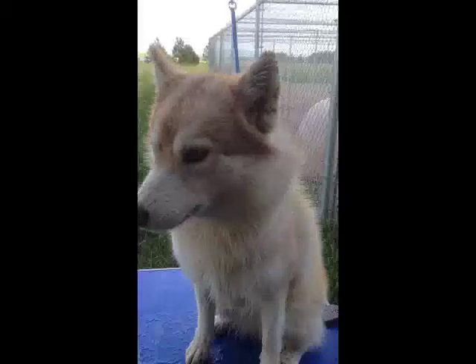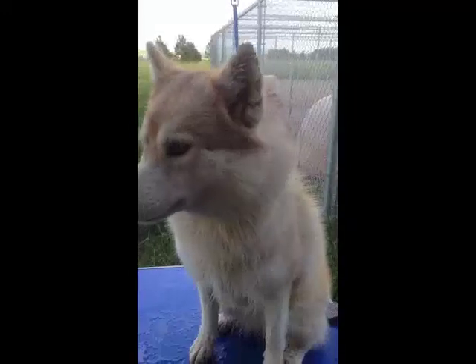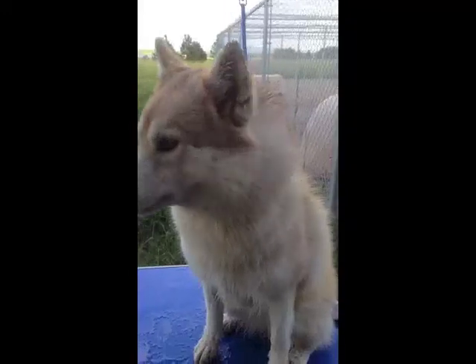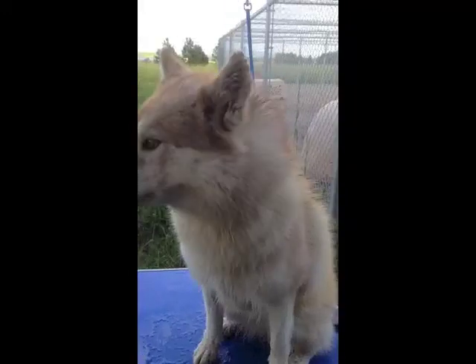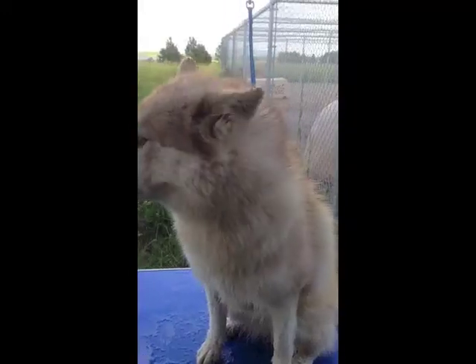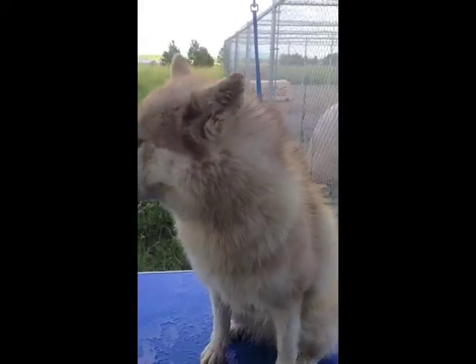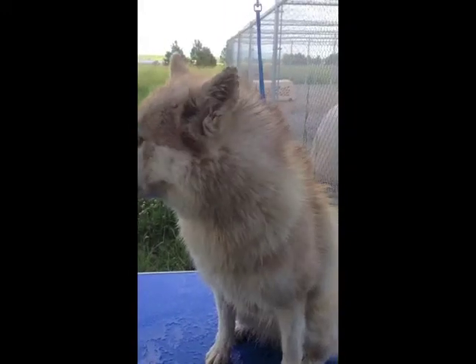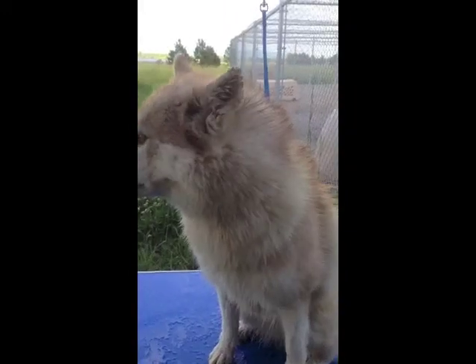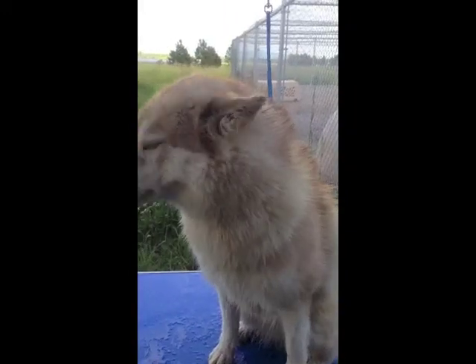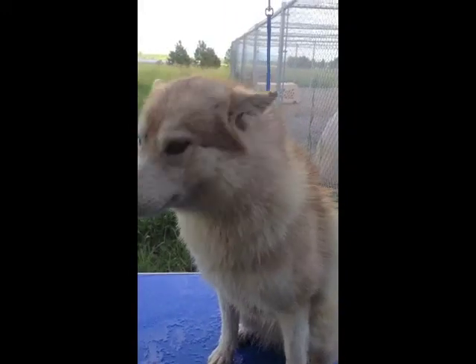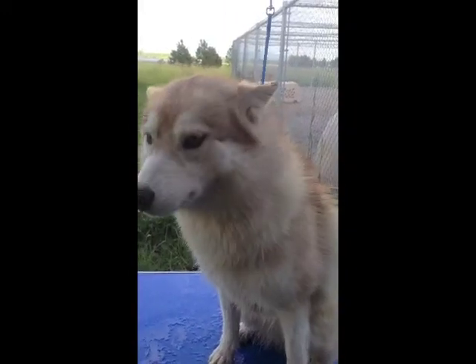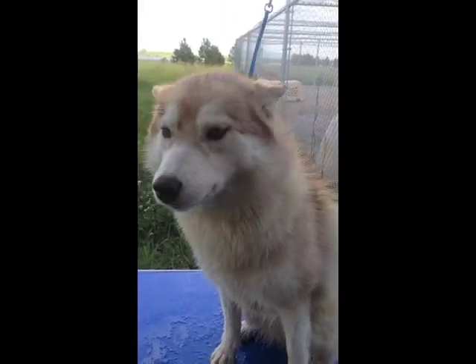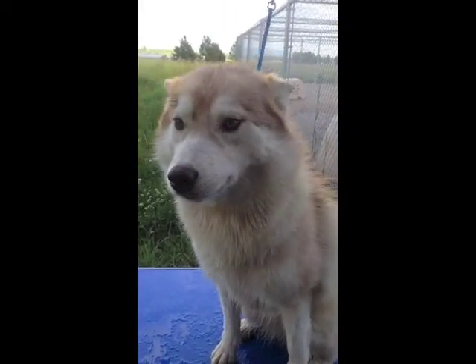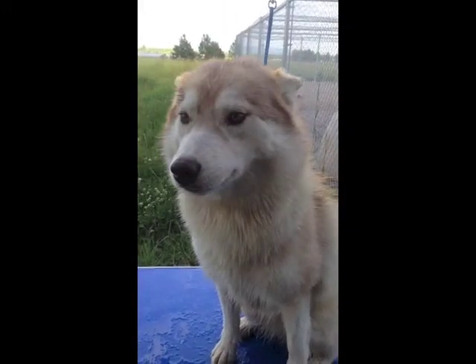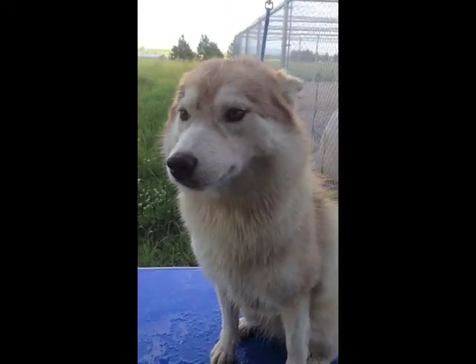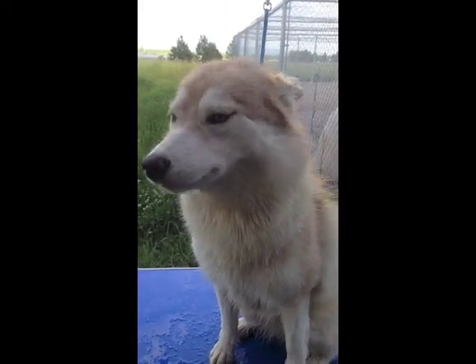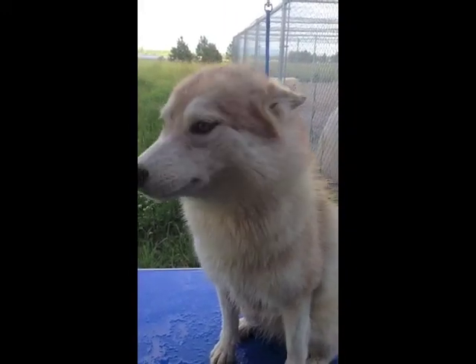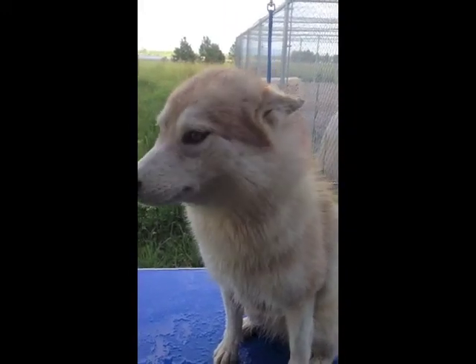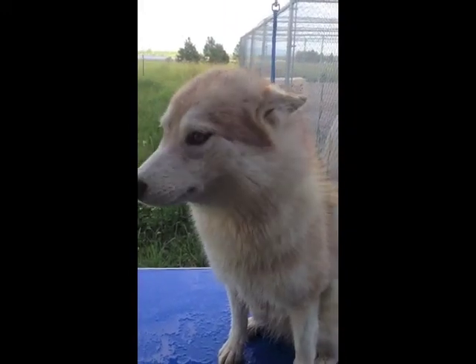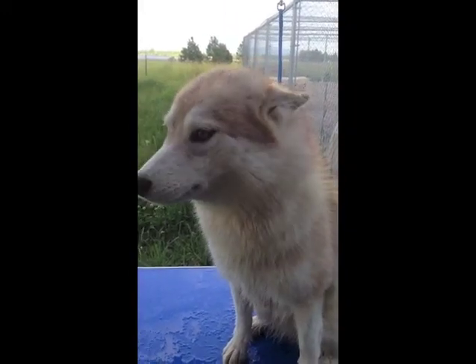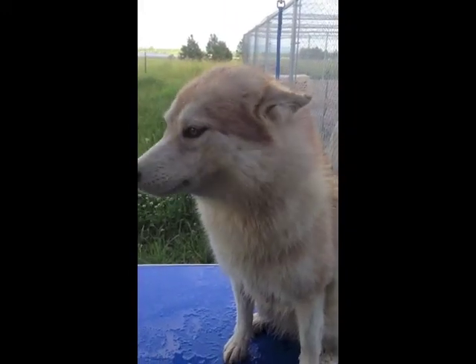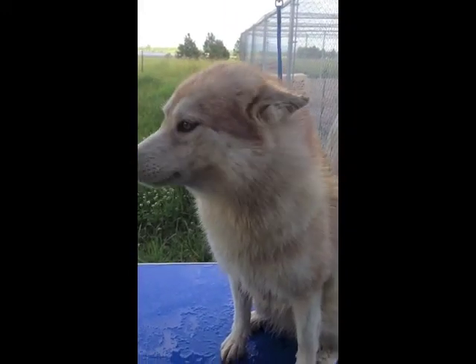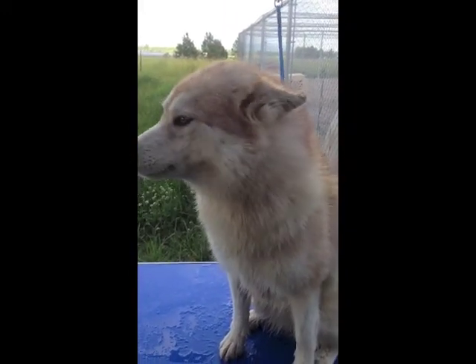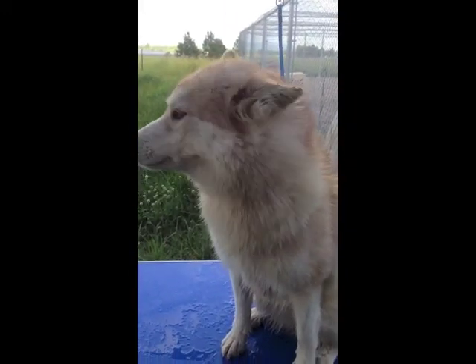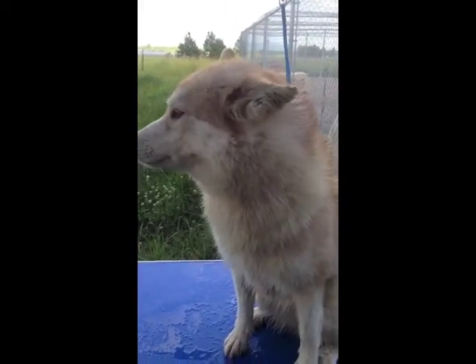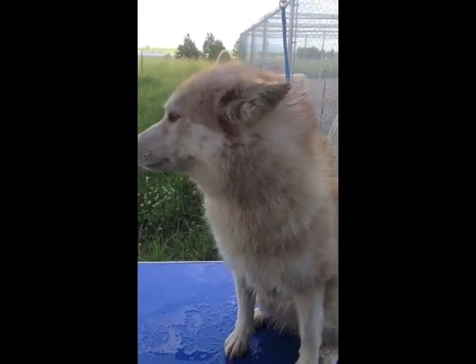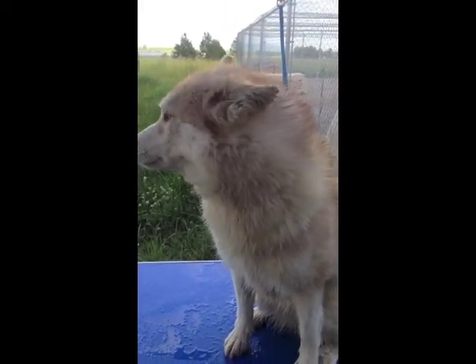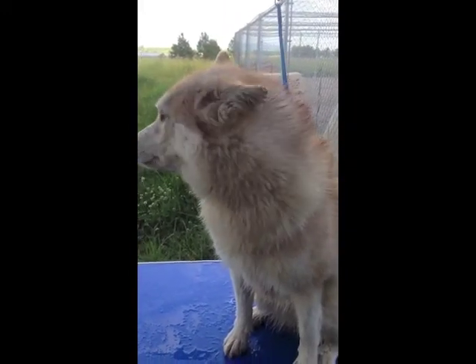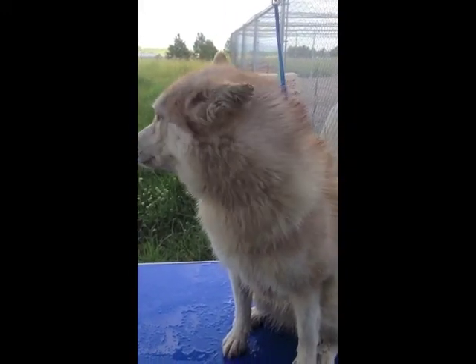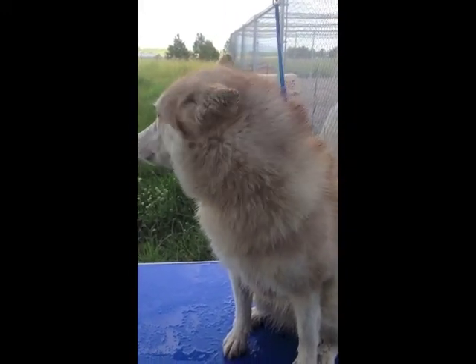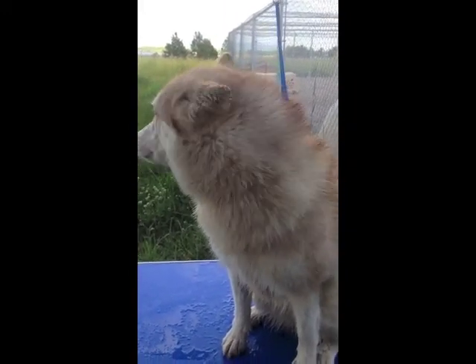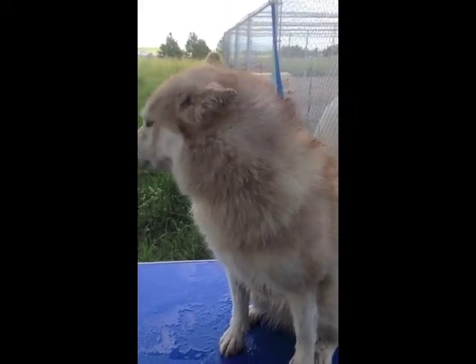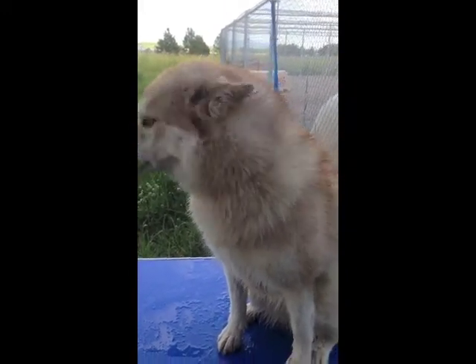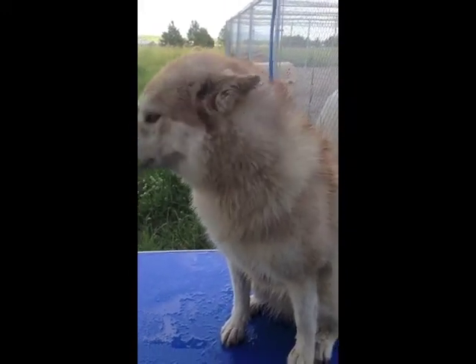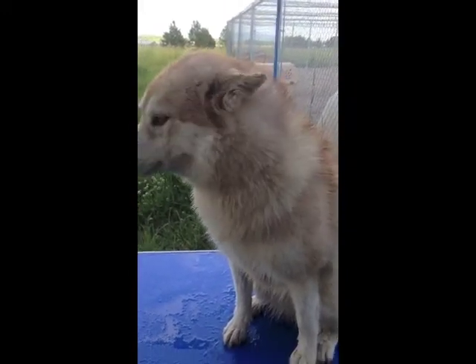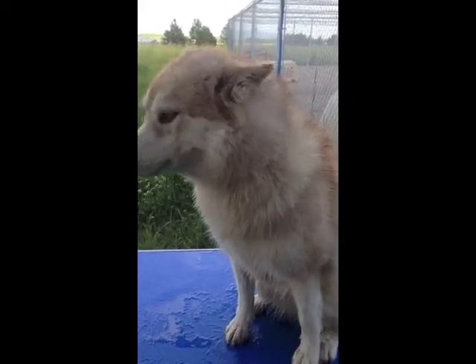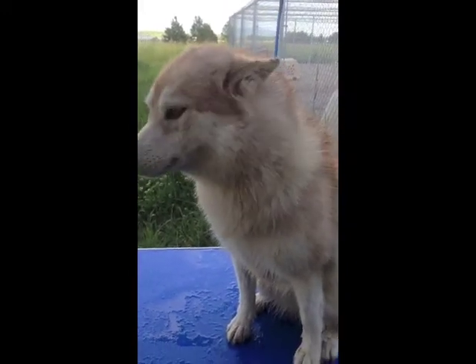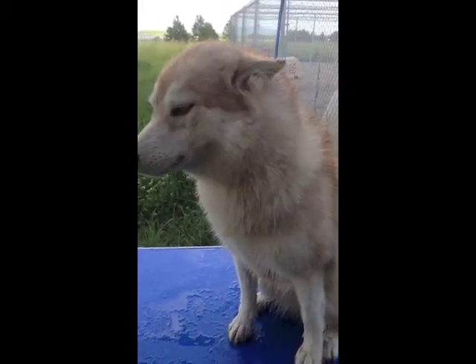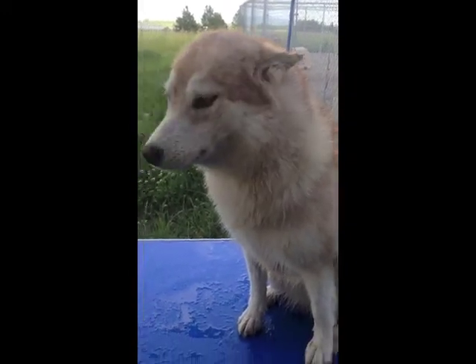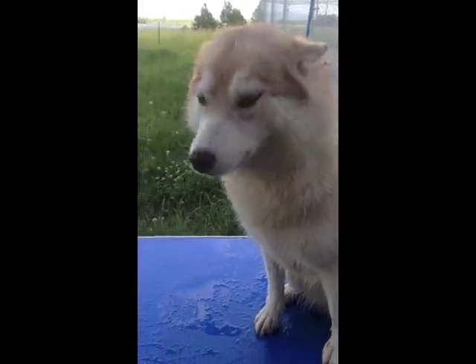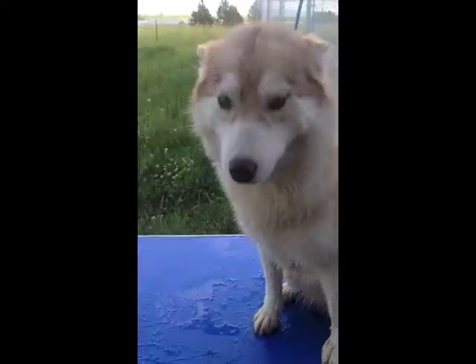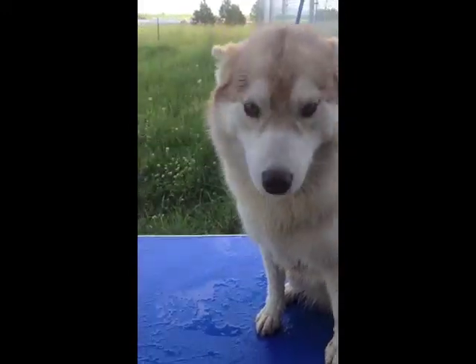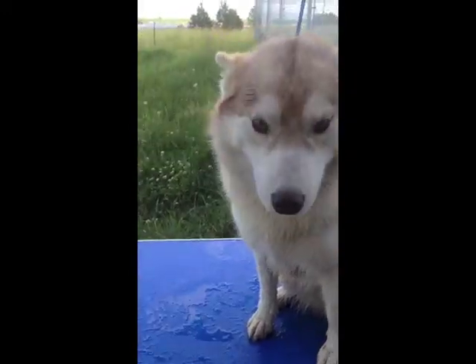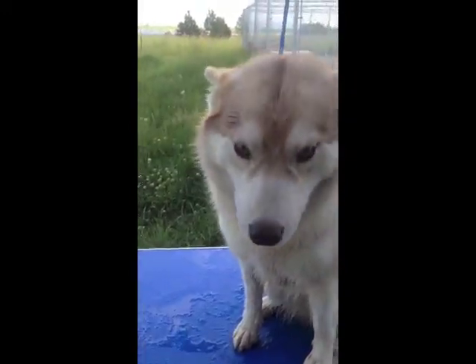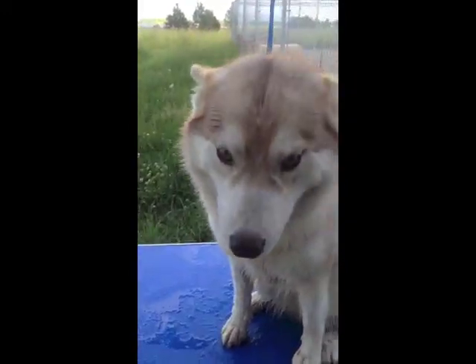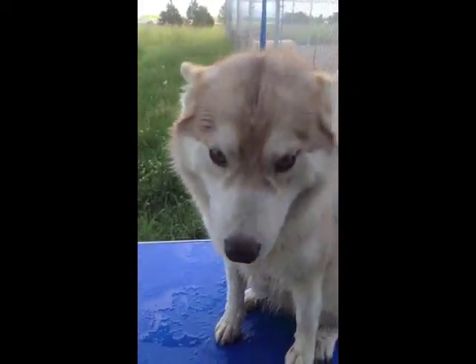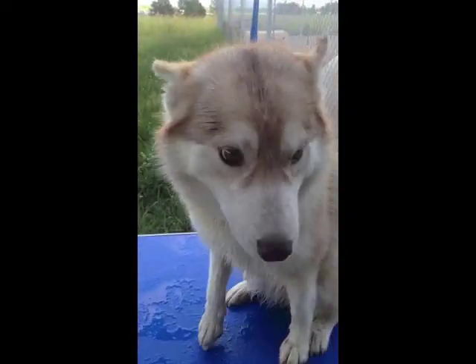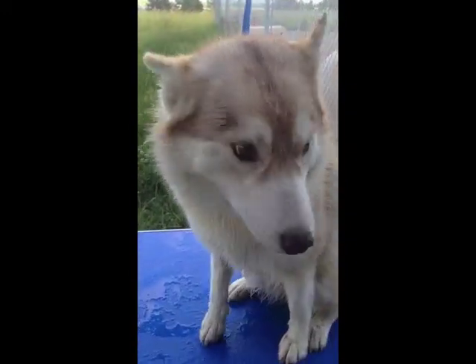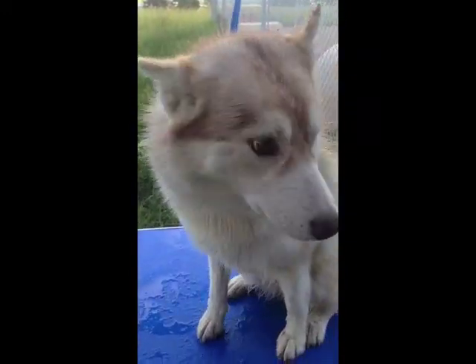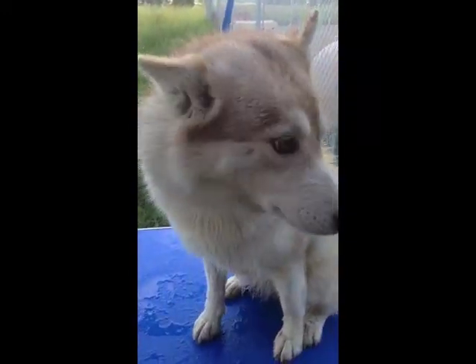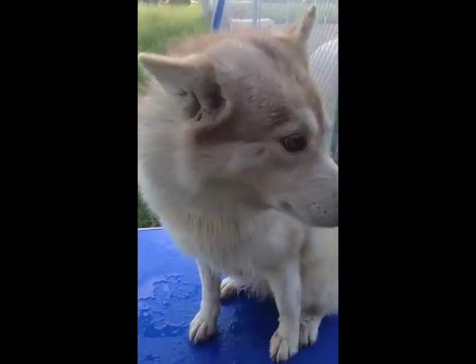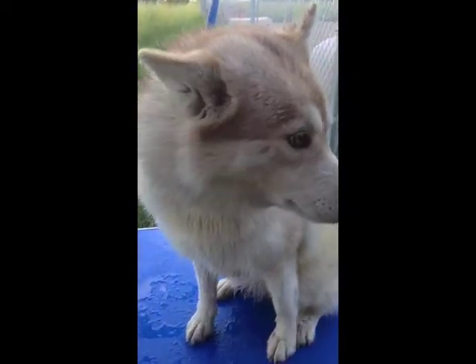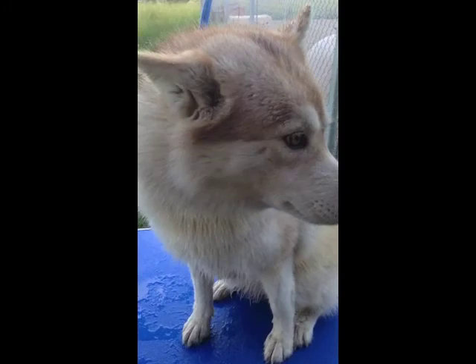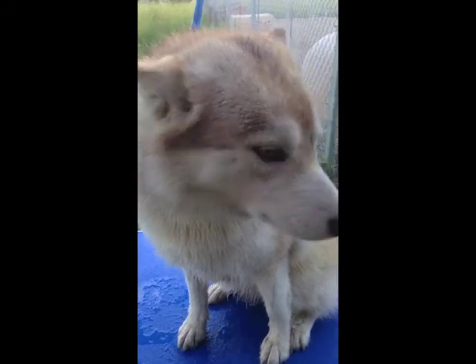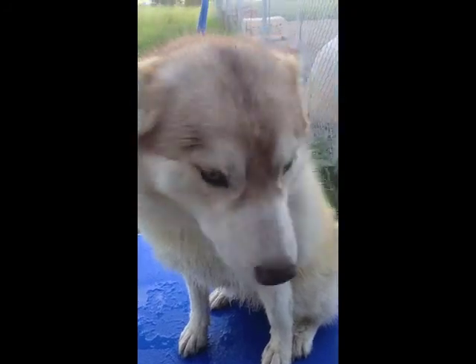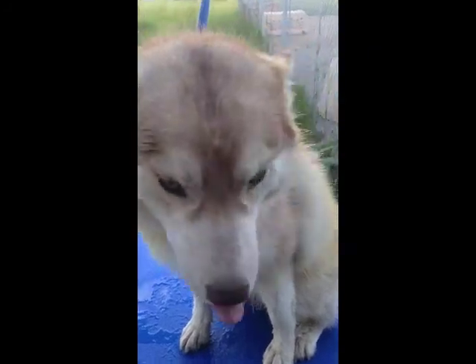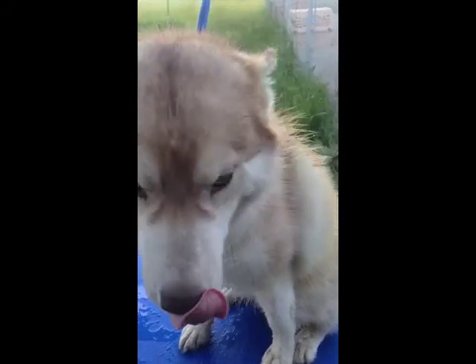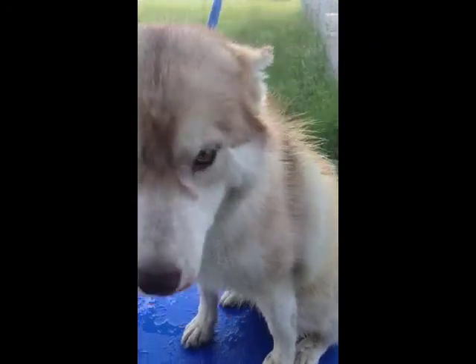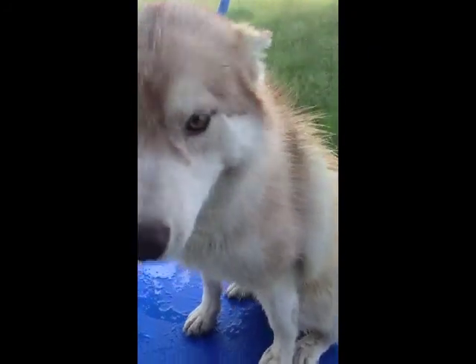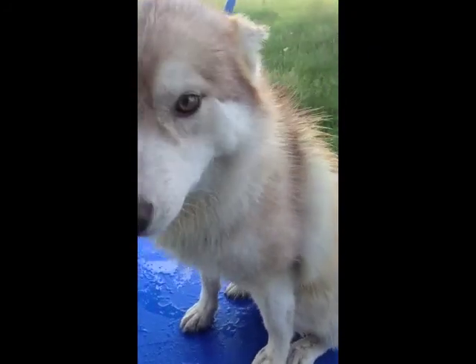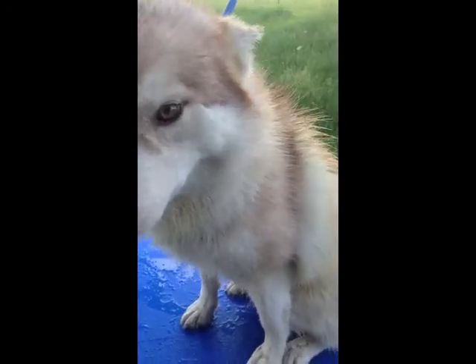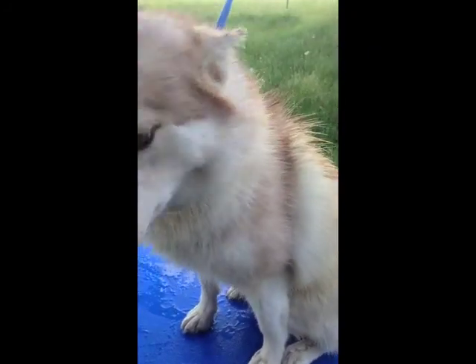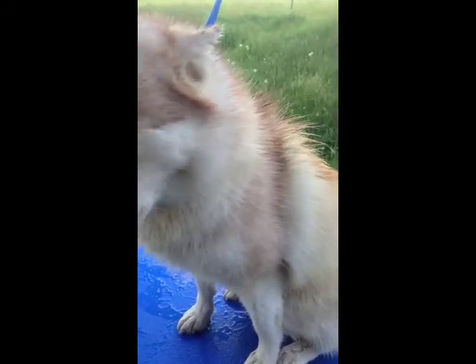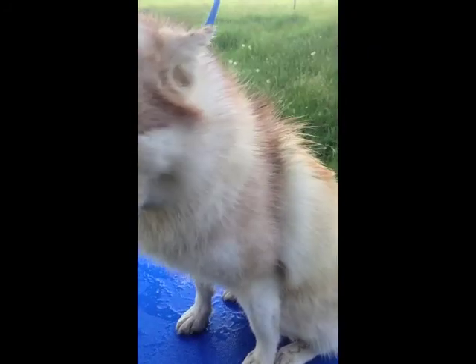Miss Enya, say hello to the camera. Enya says hello. Enya is not so thrilled about bath day.